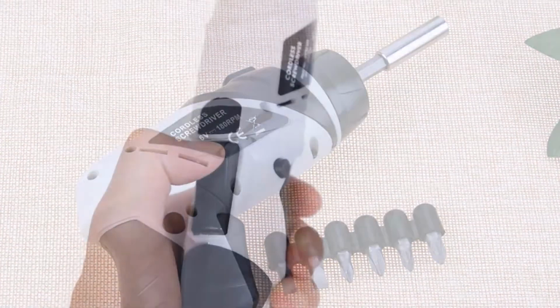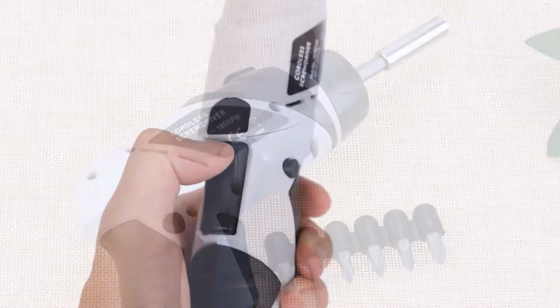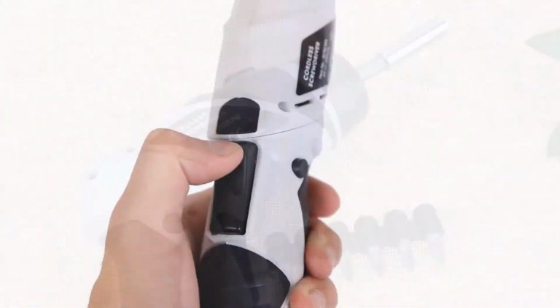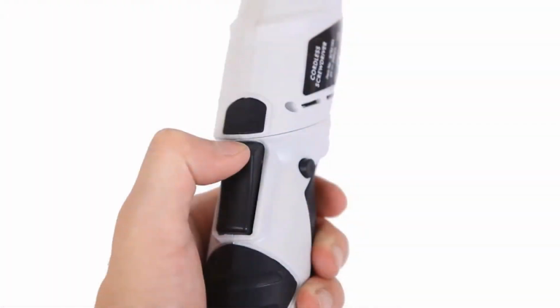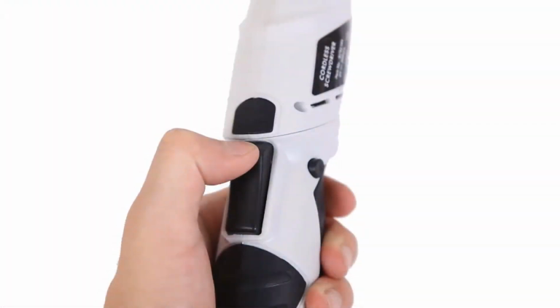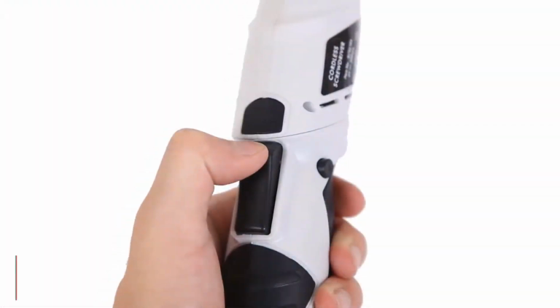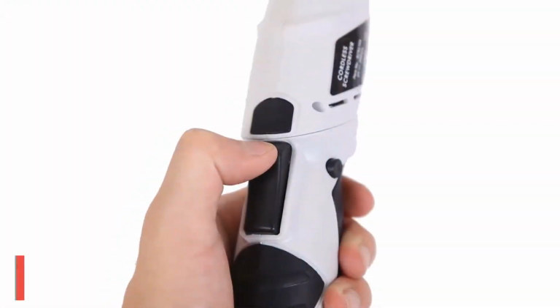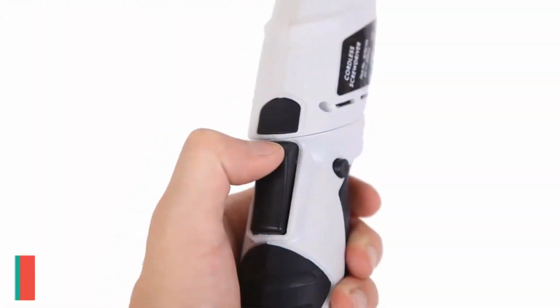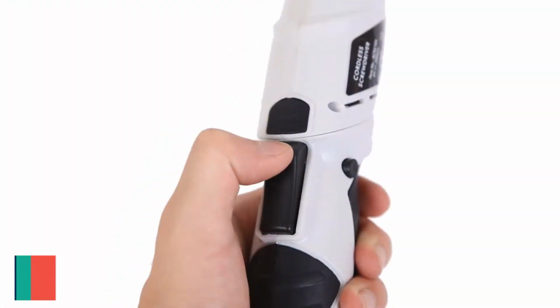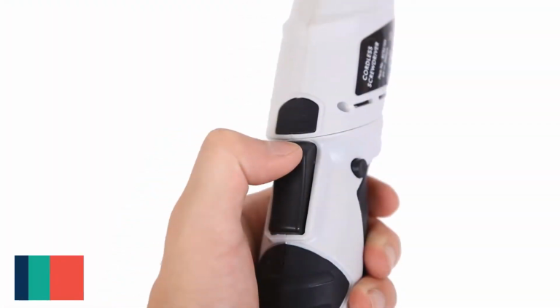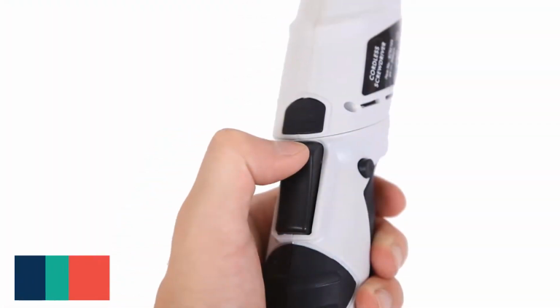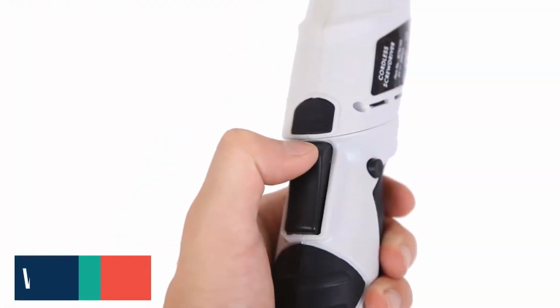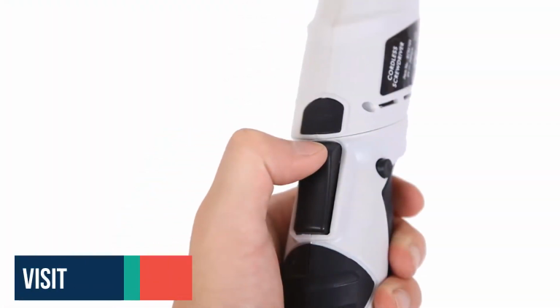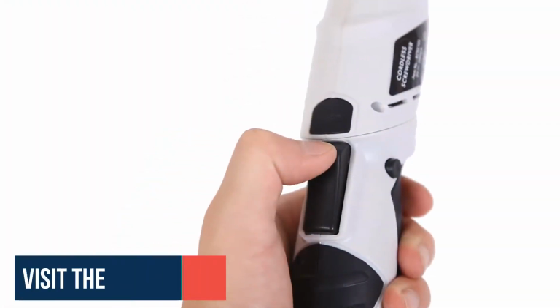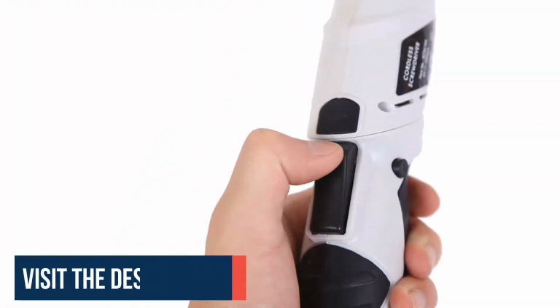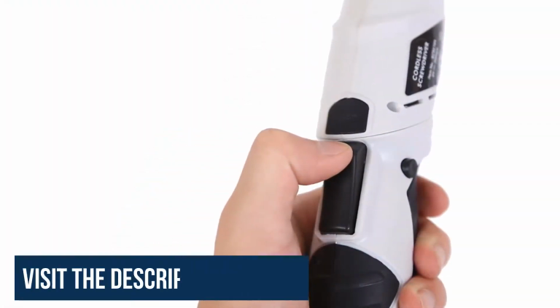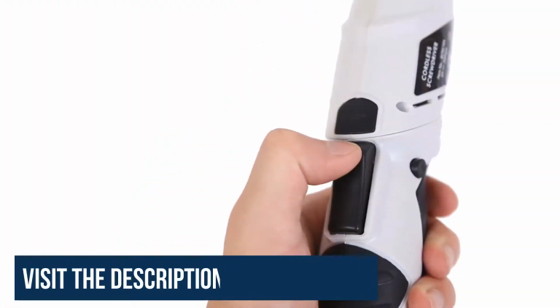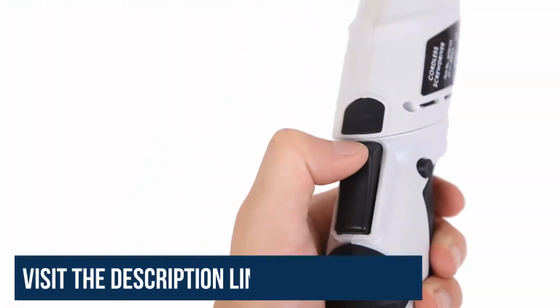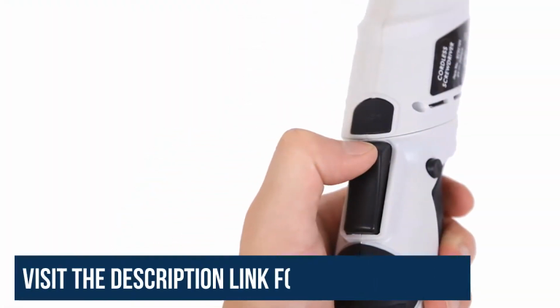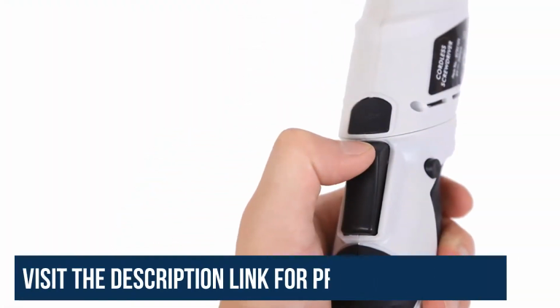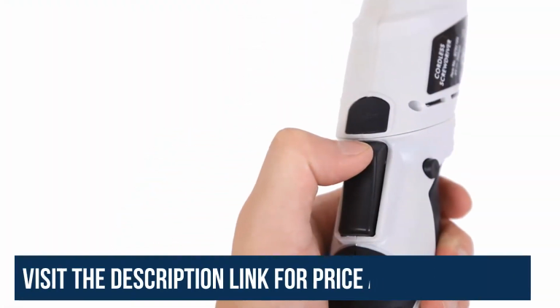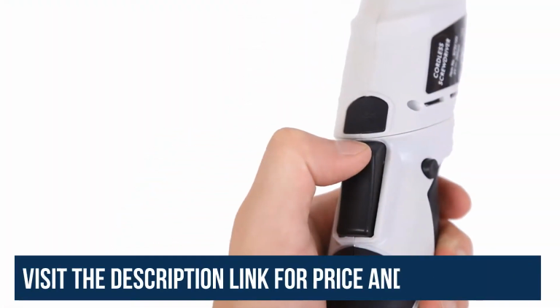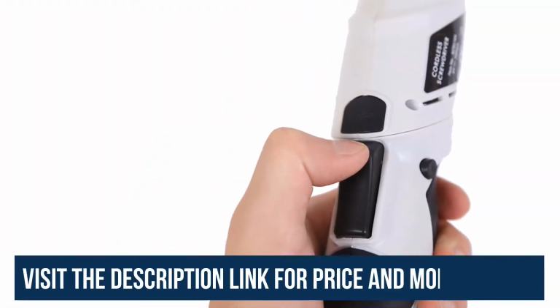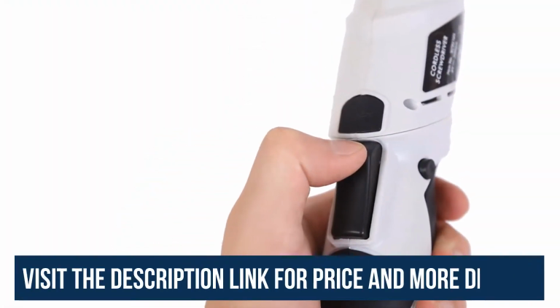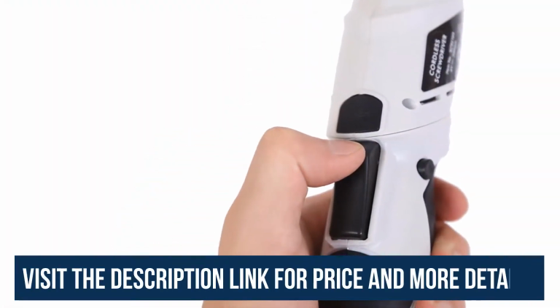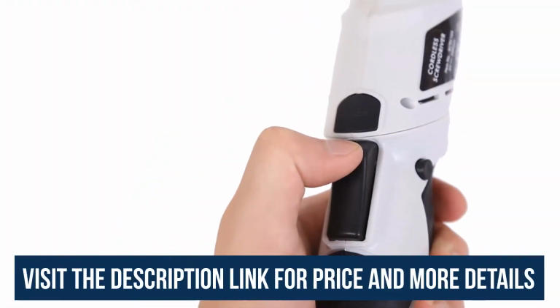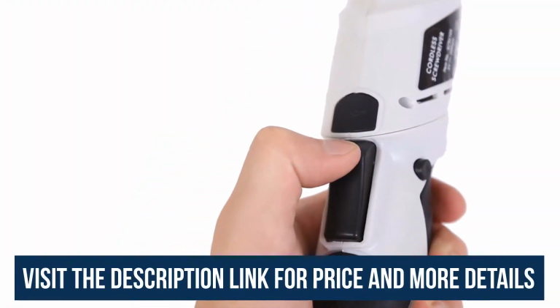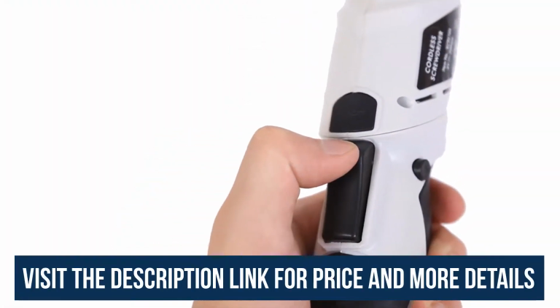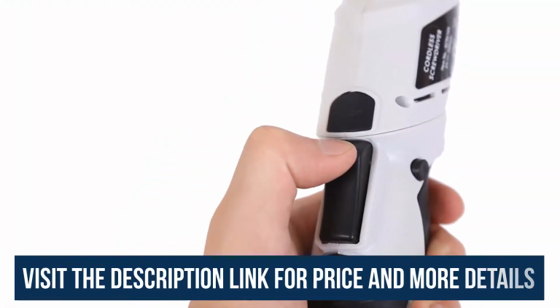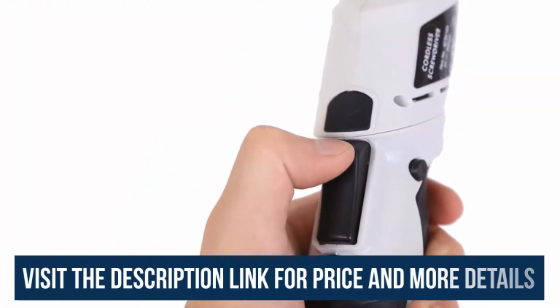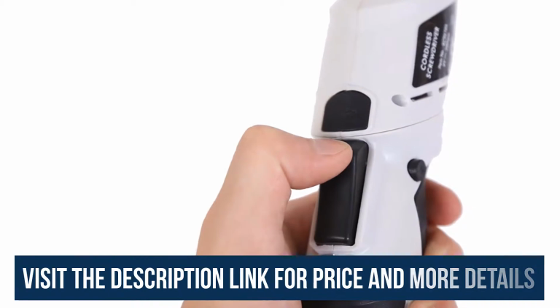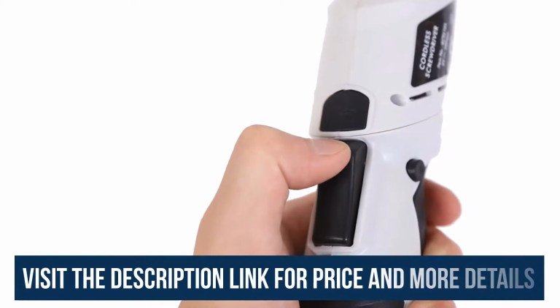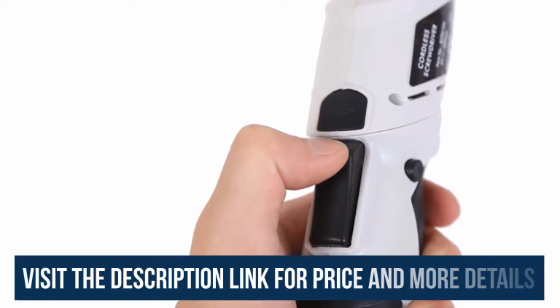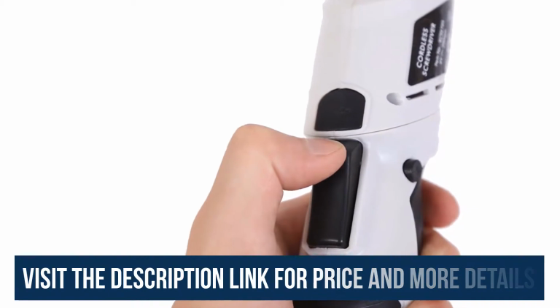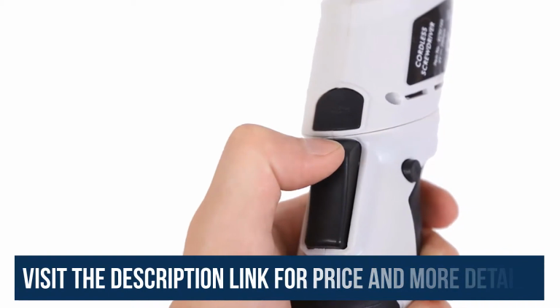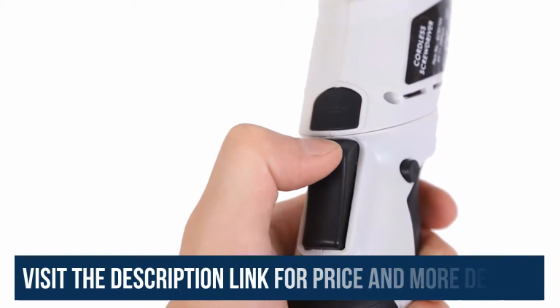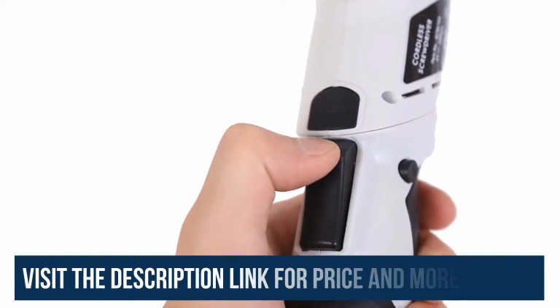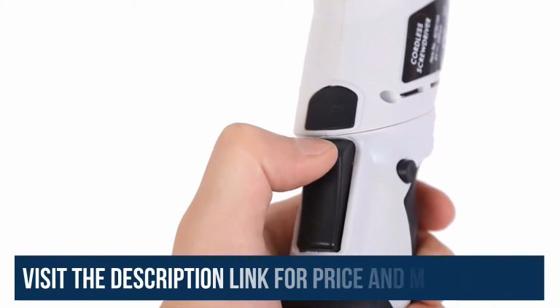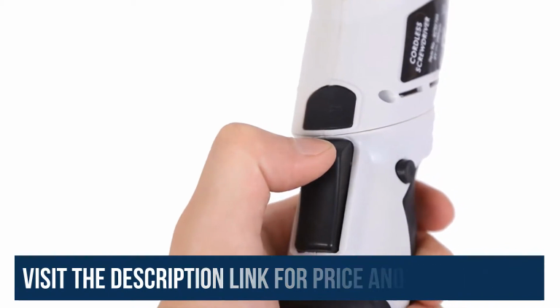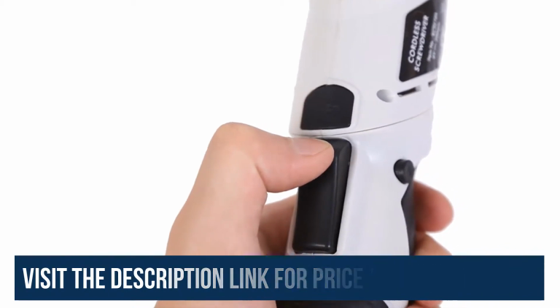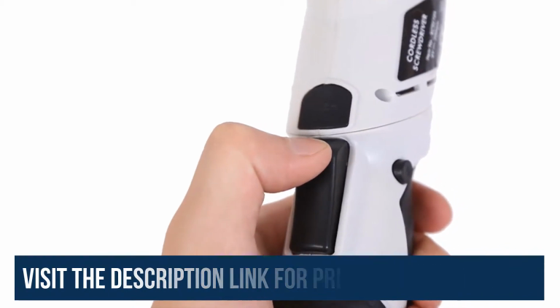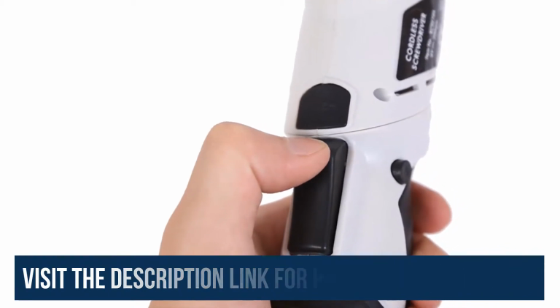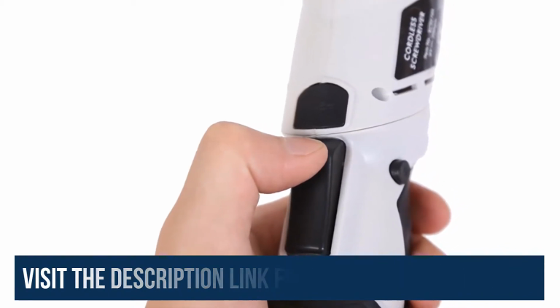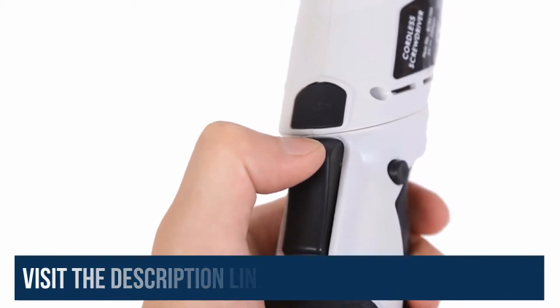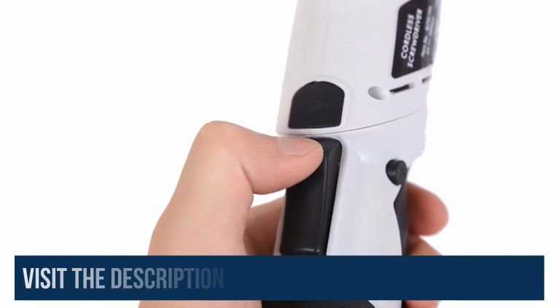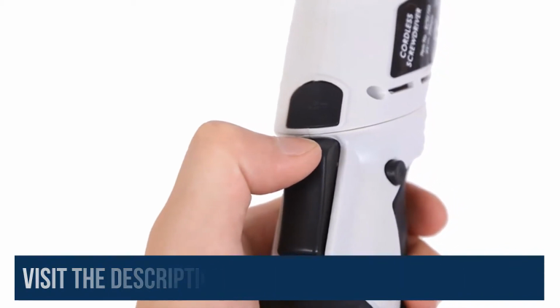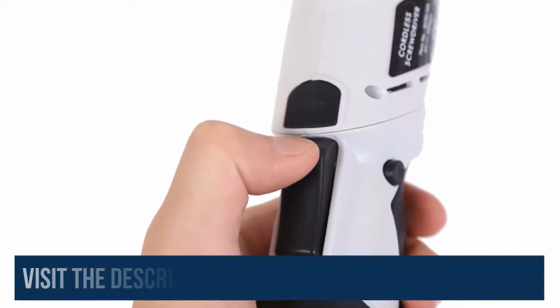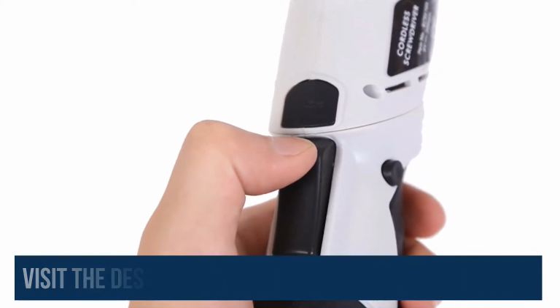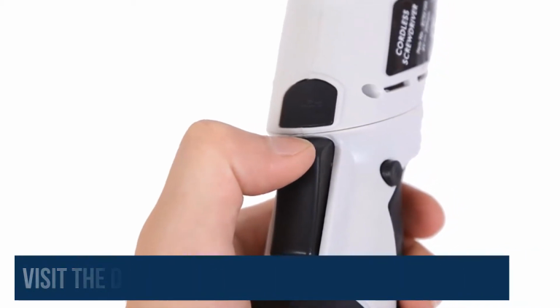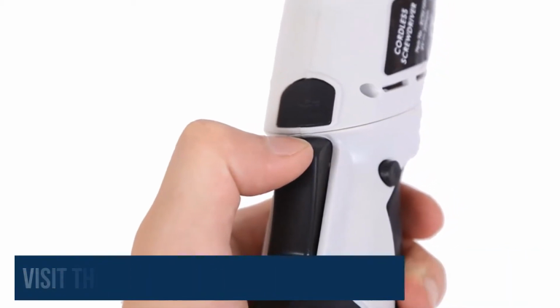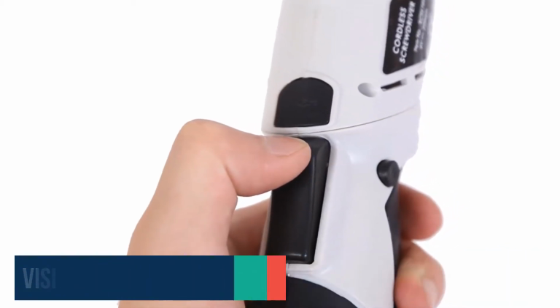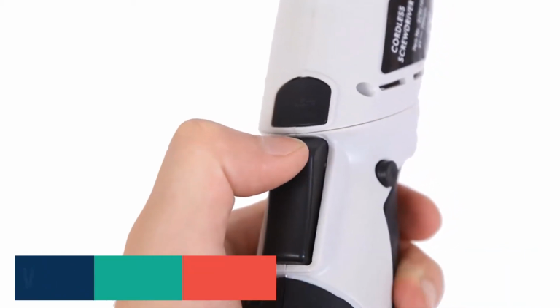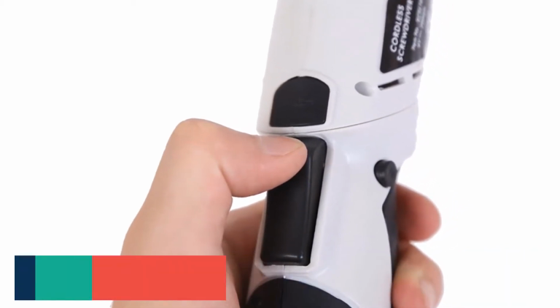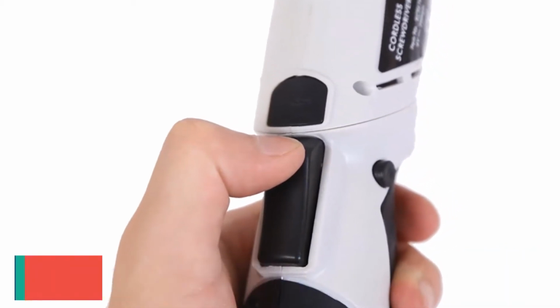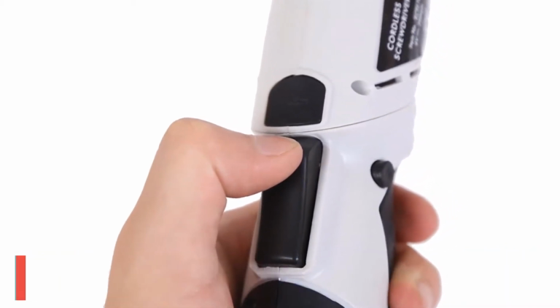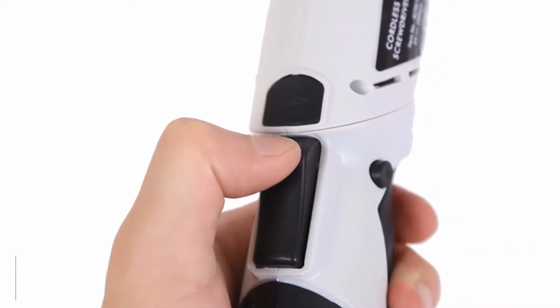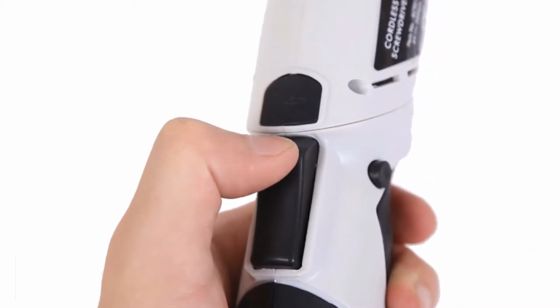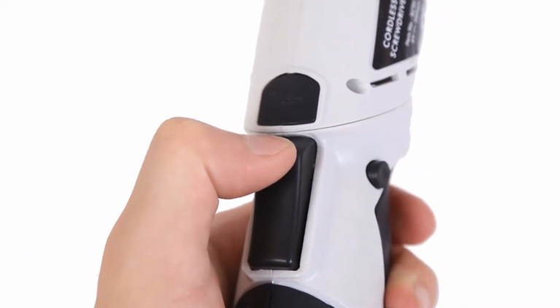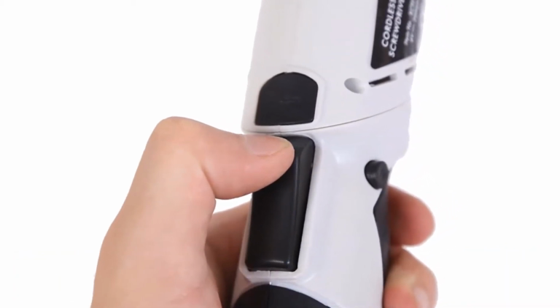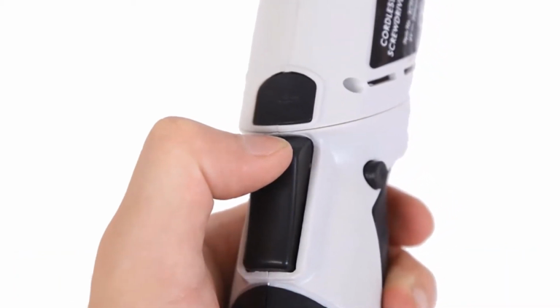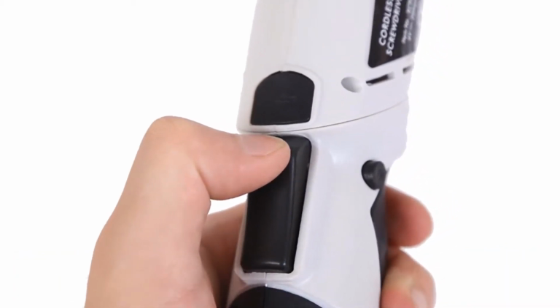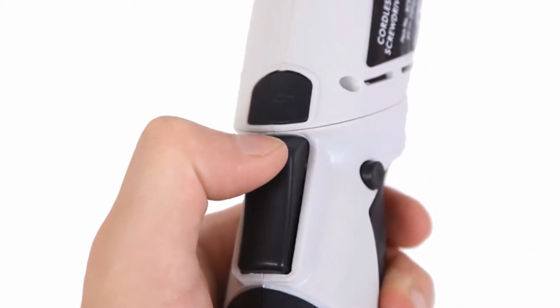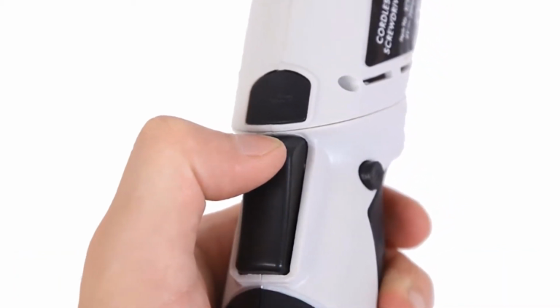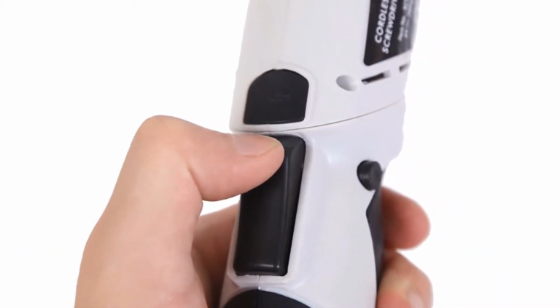I recommend this screwdriver to everyone because the screwdriver has been tested and is being used by many people all around the world.